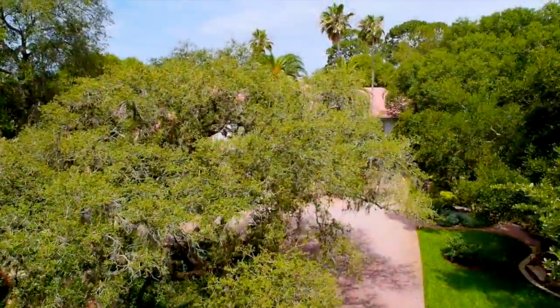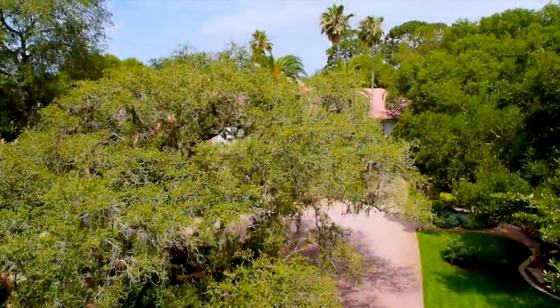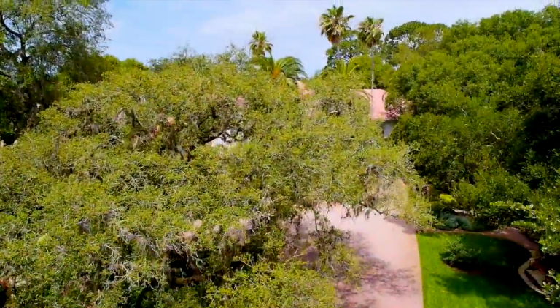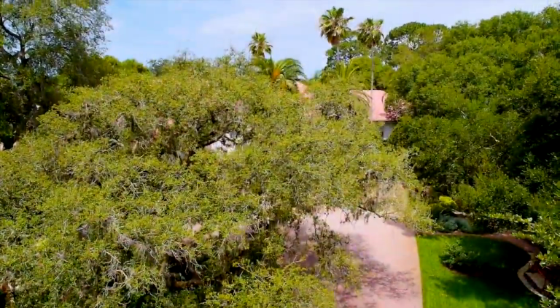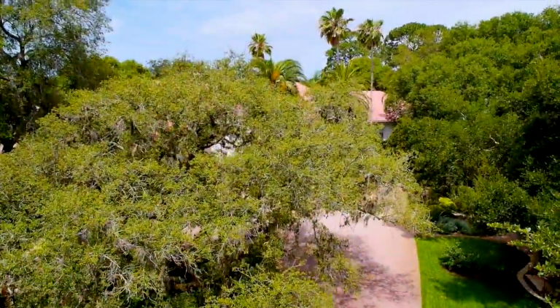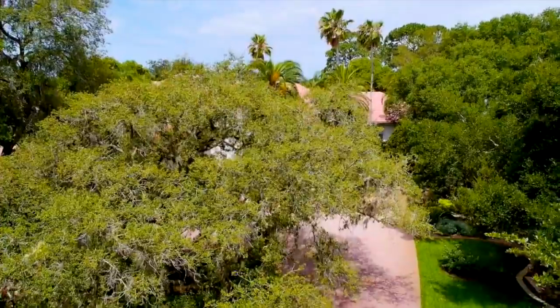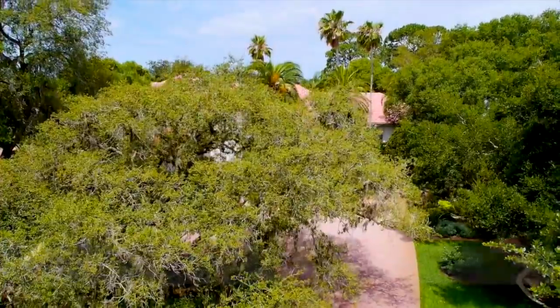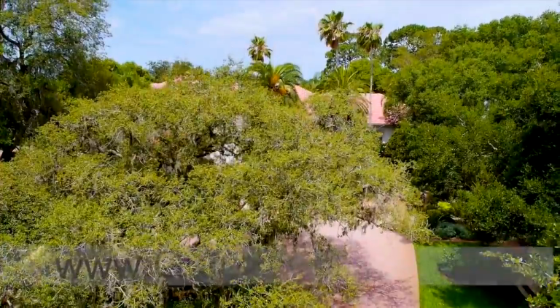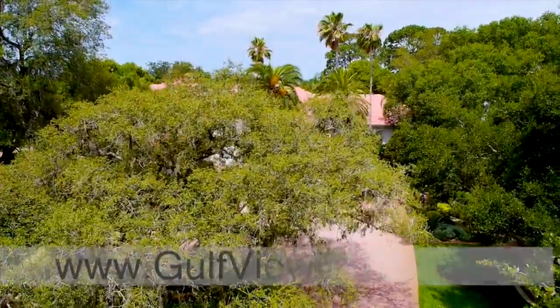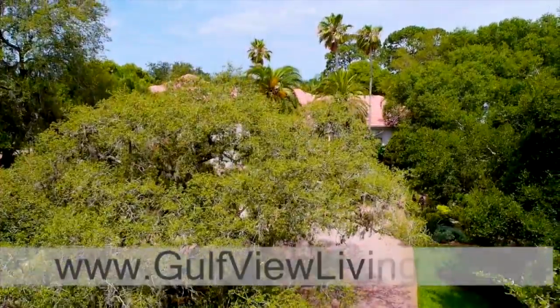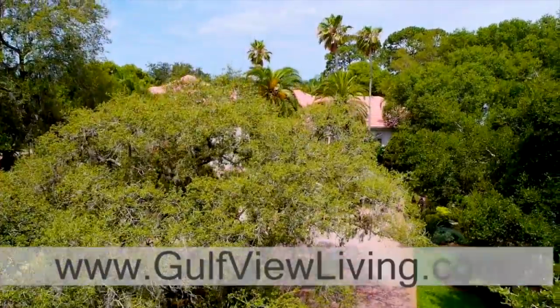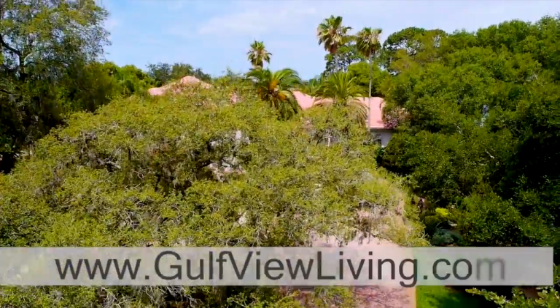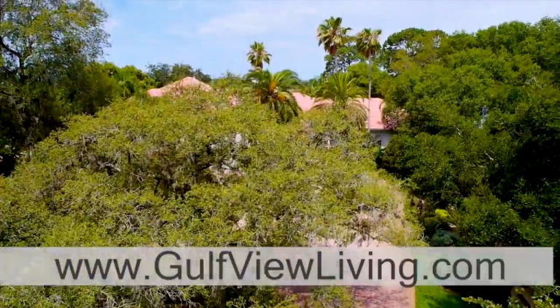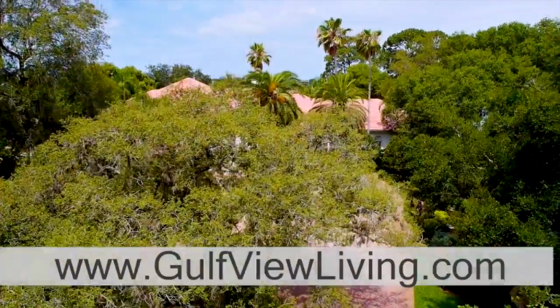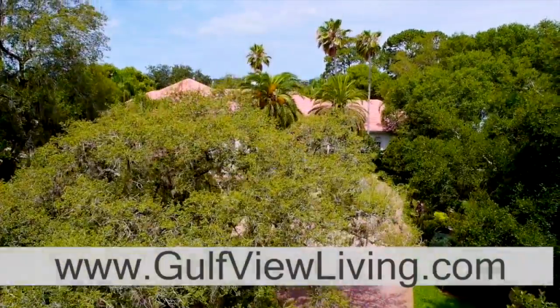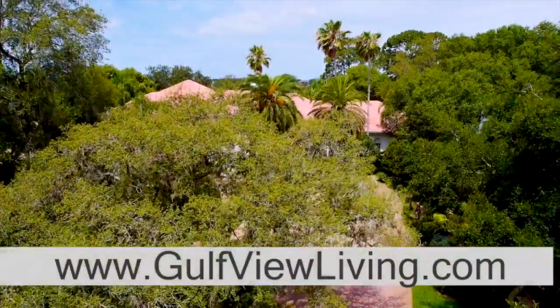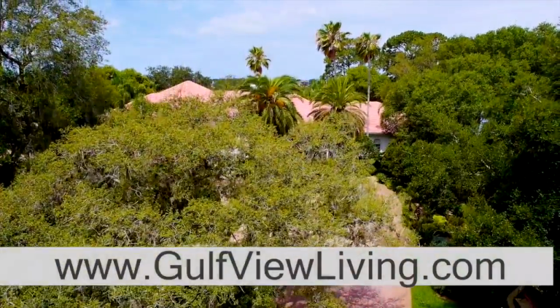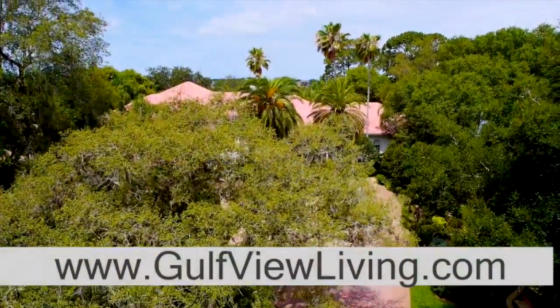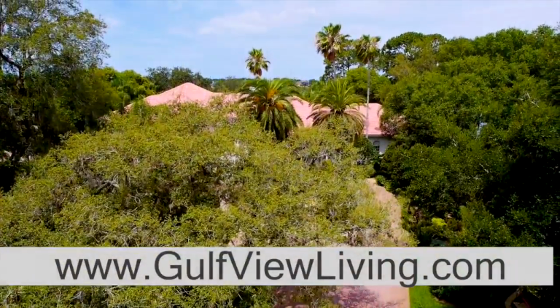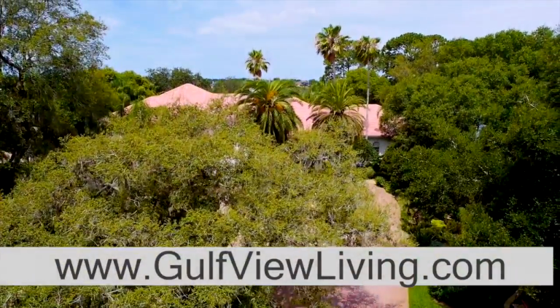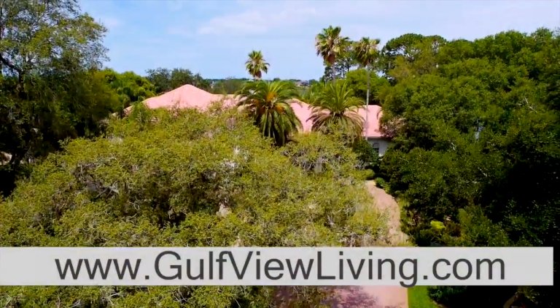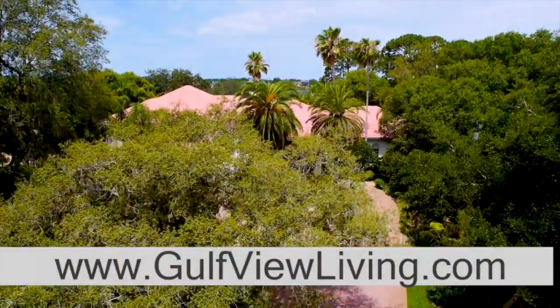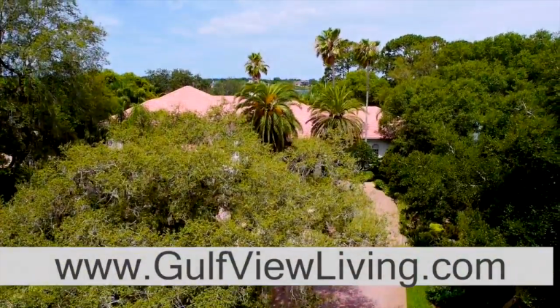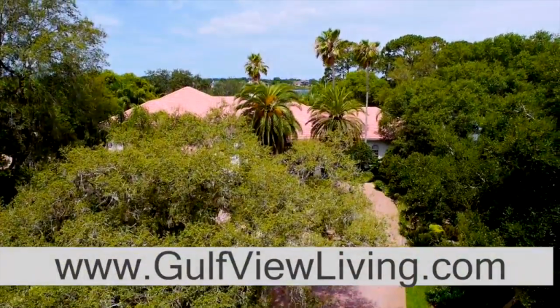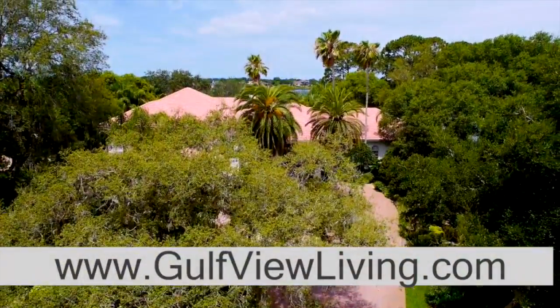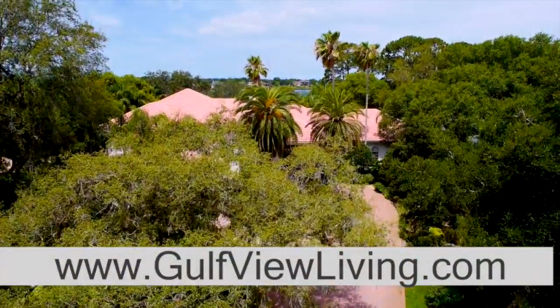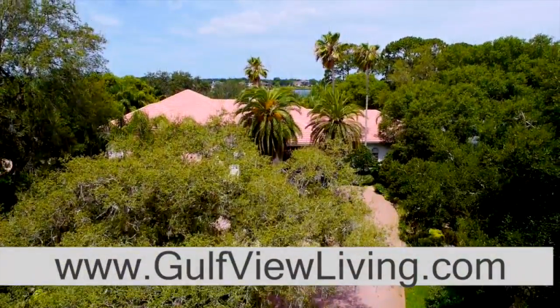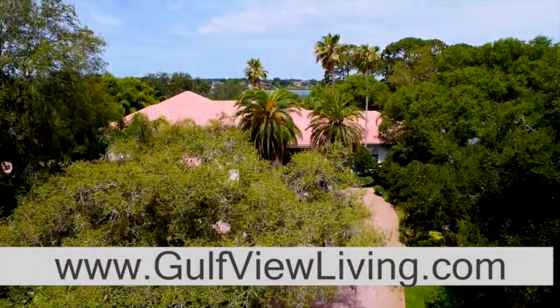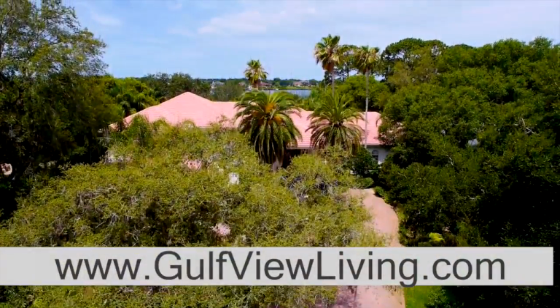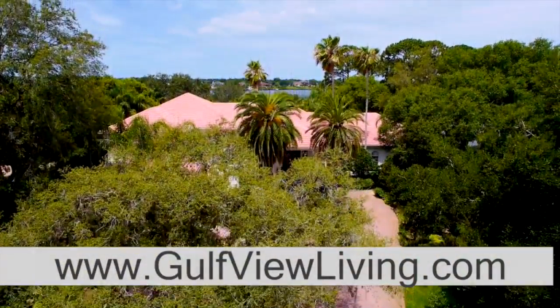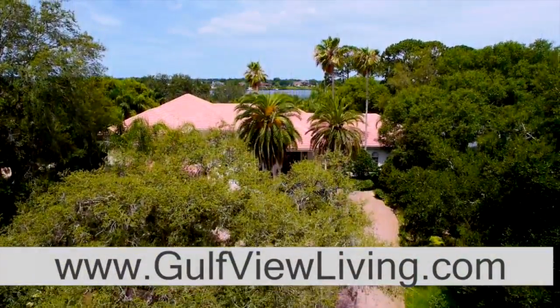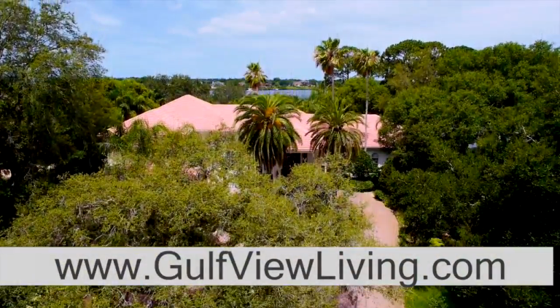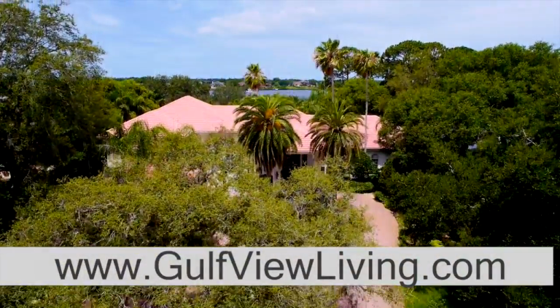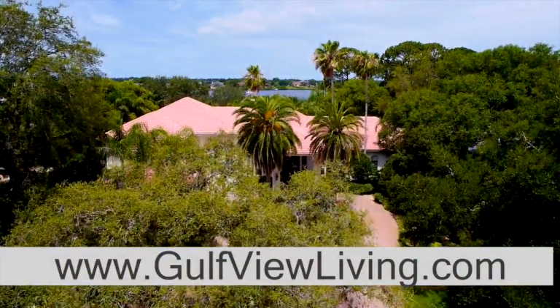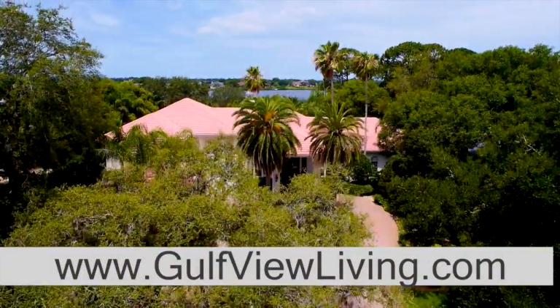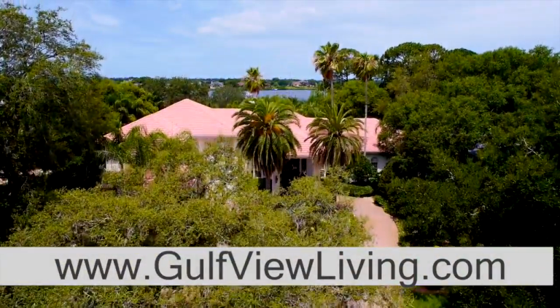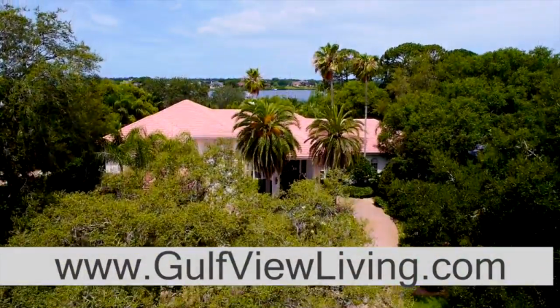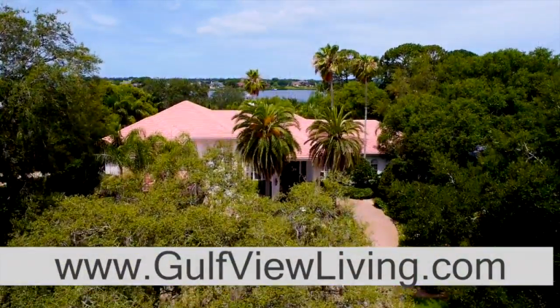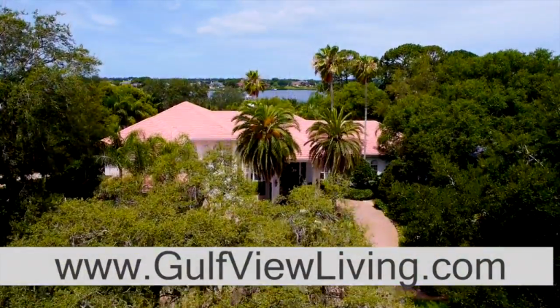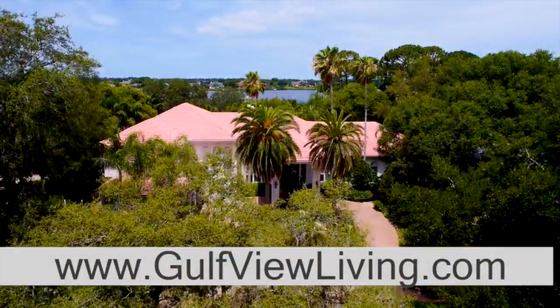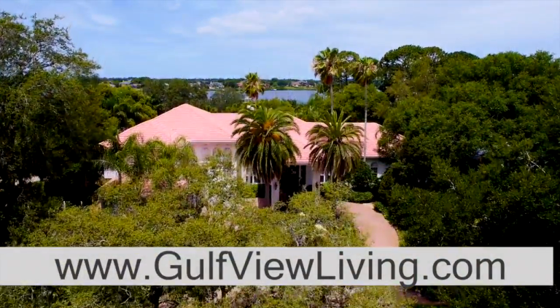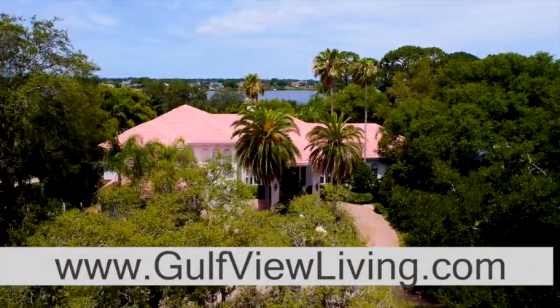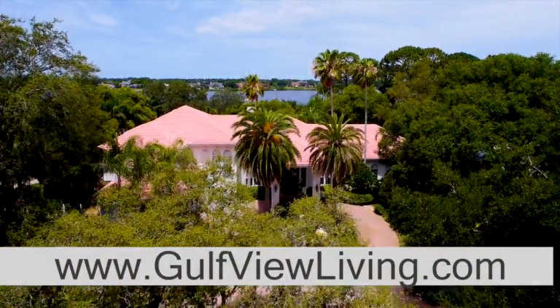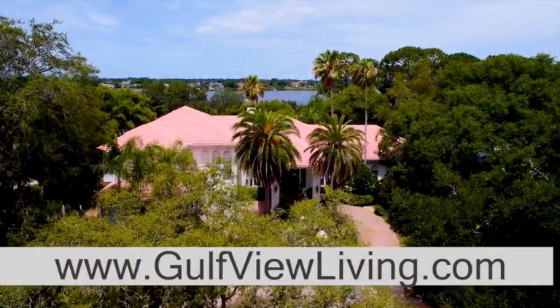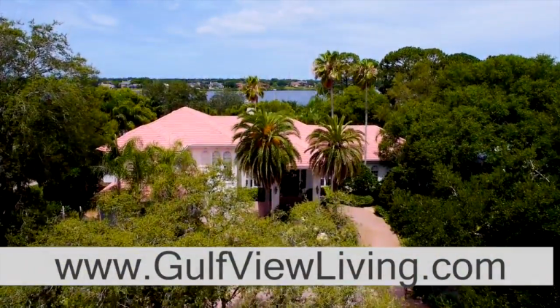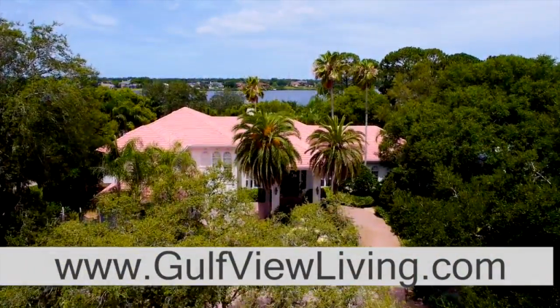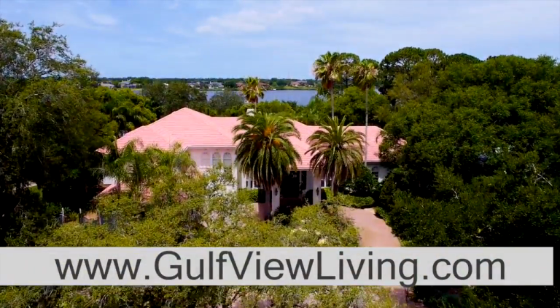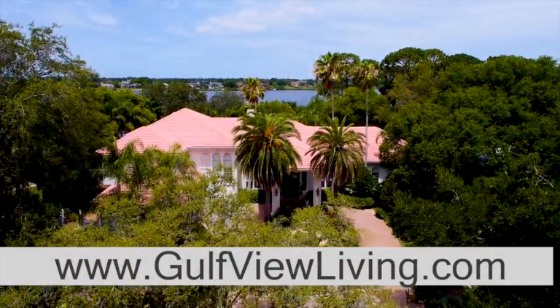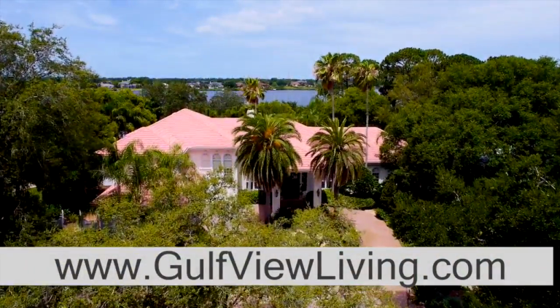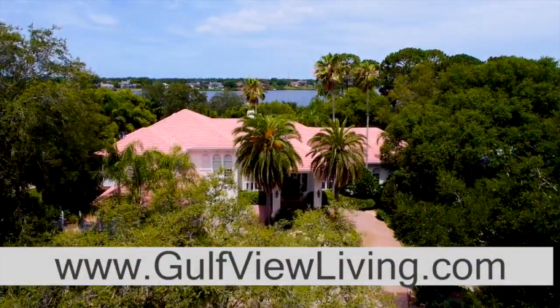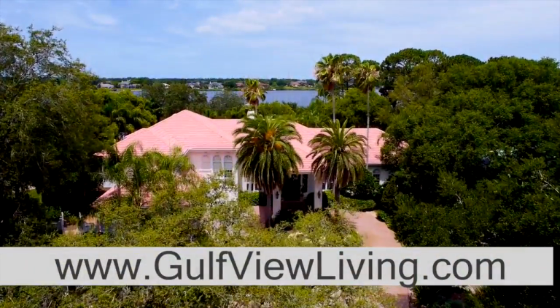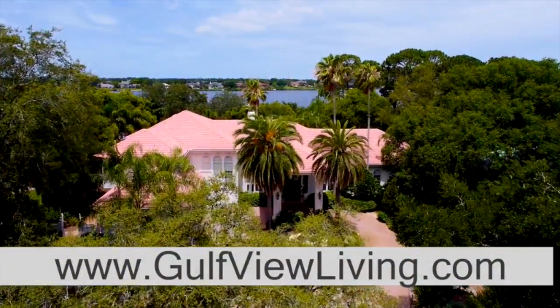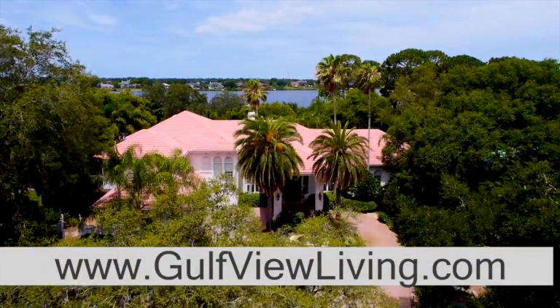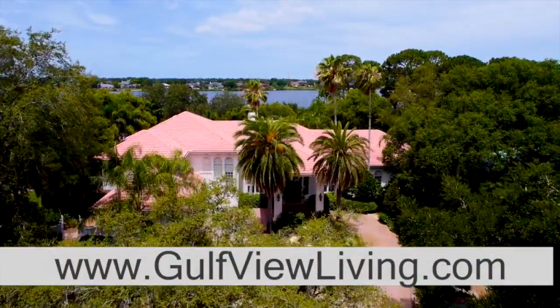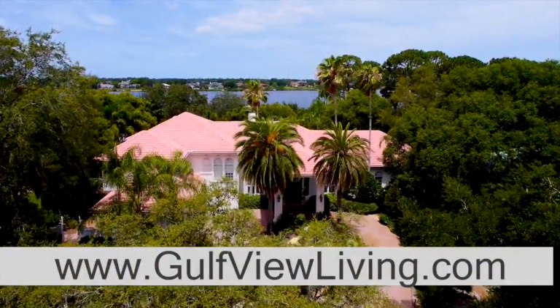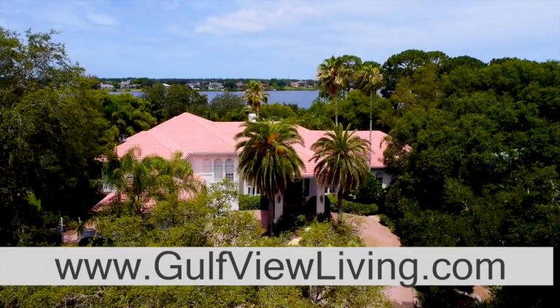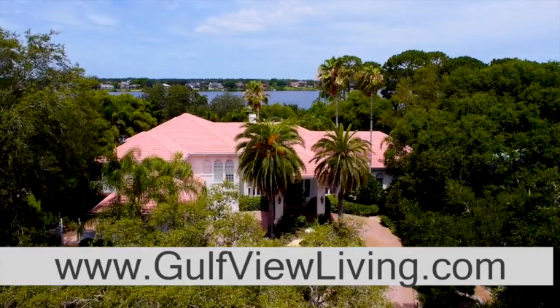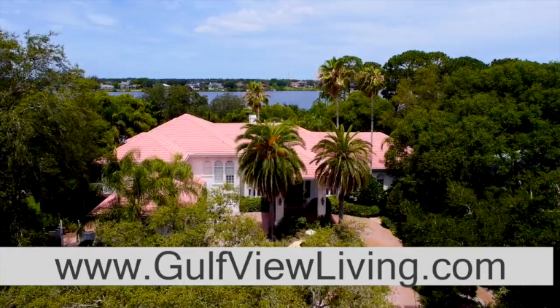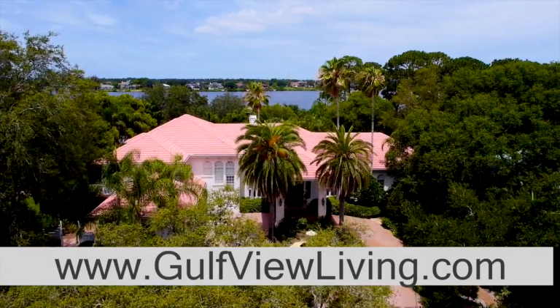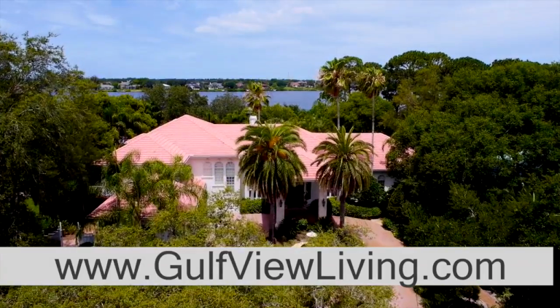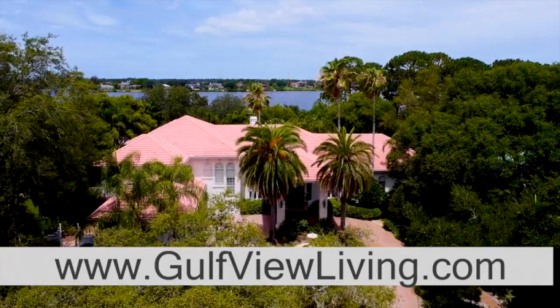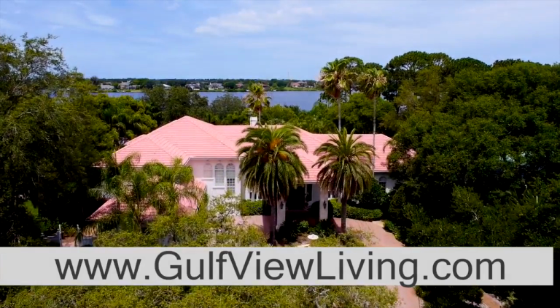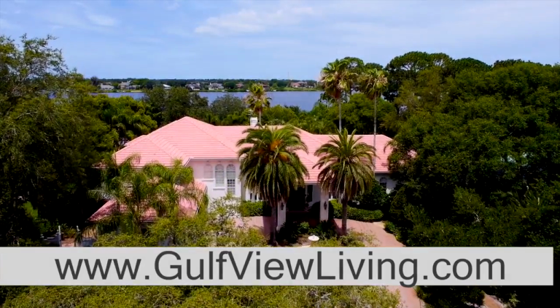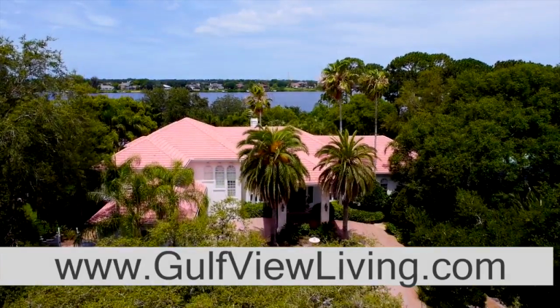Visit www.golfviewliving.com for additional information.